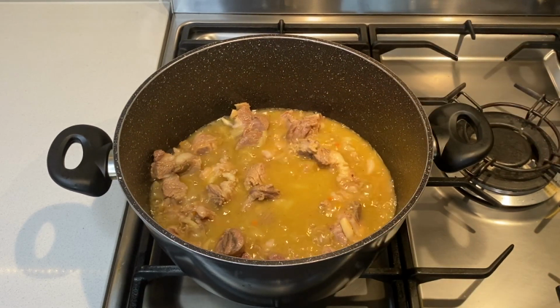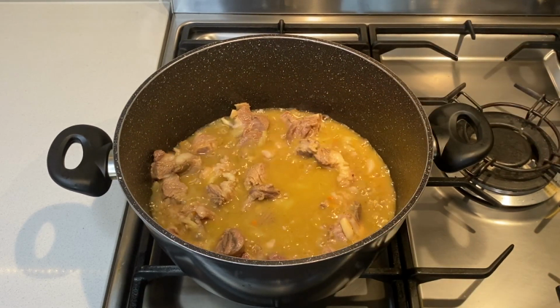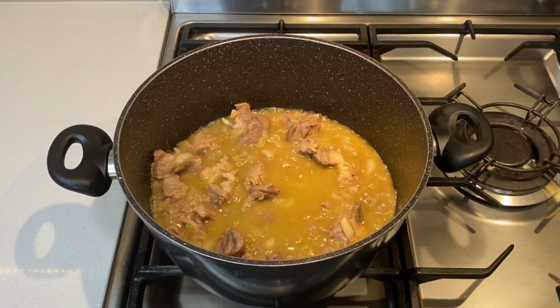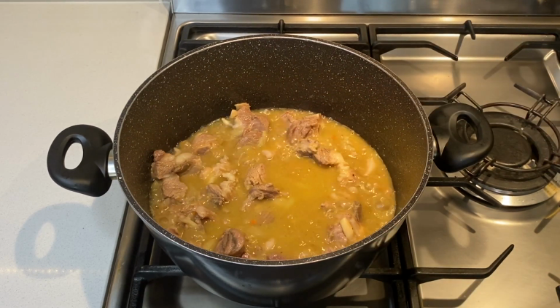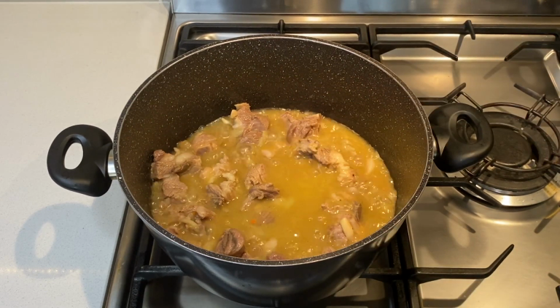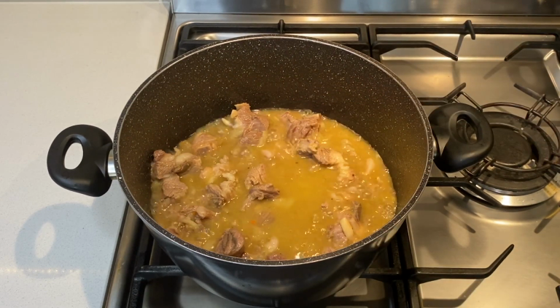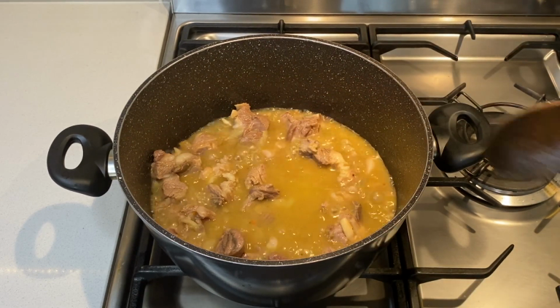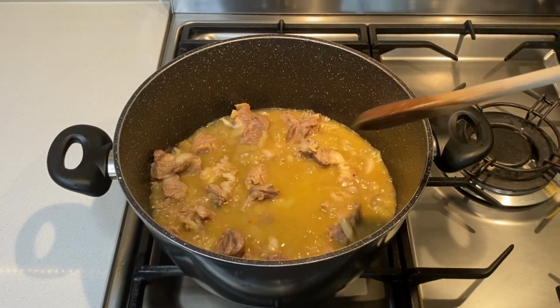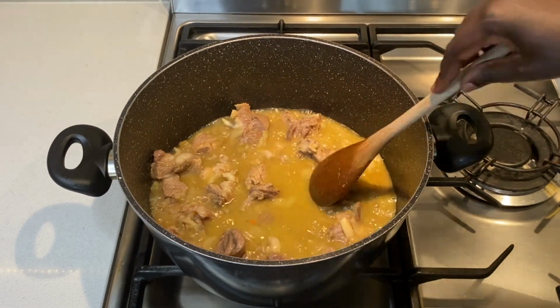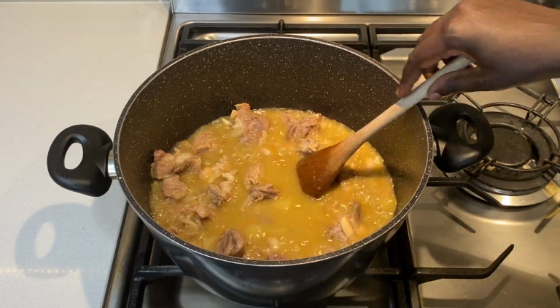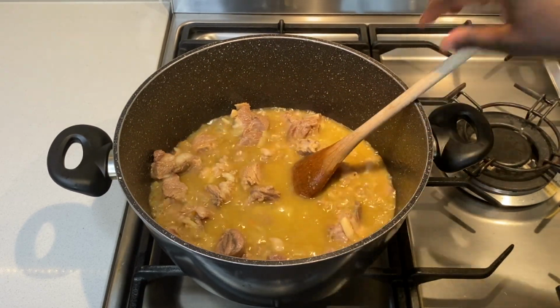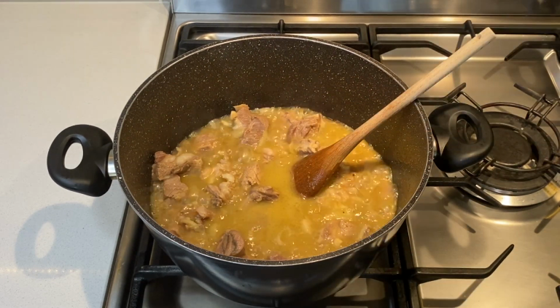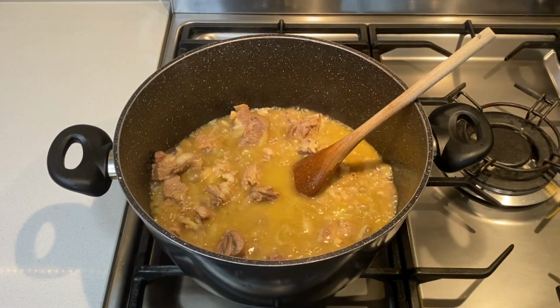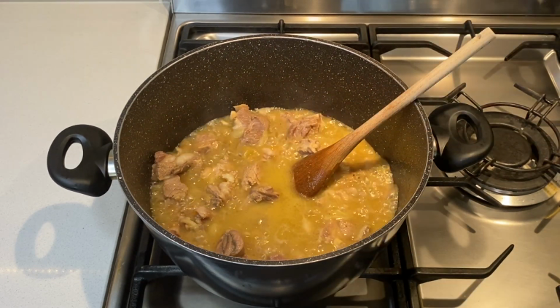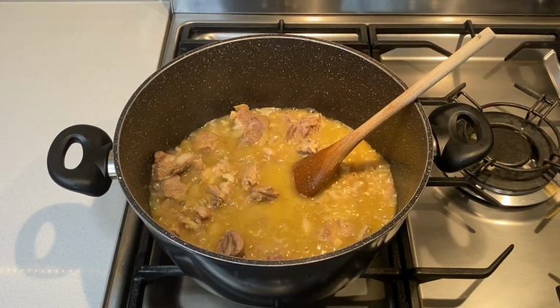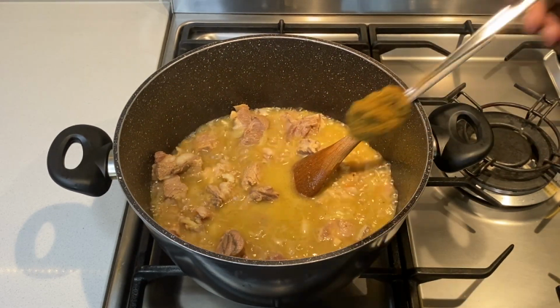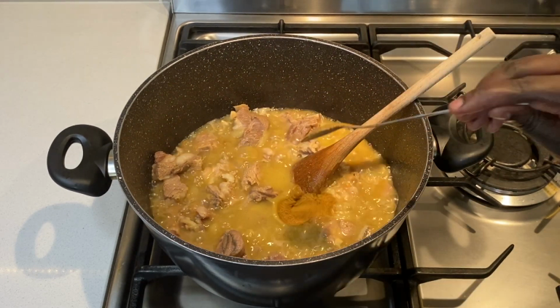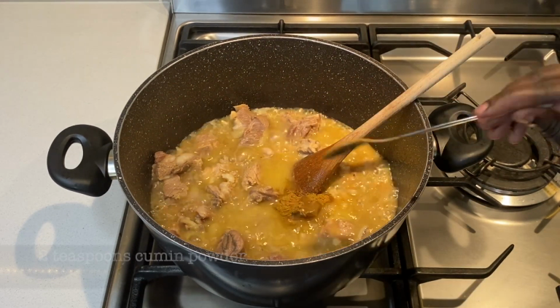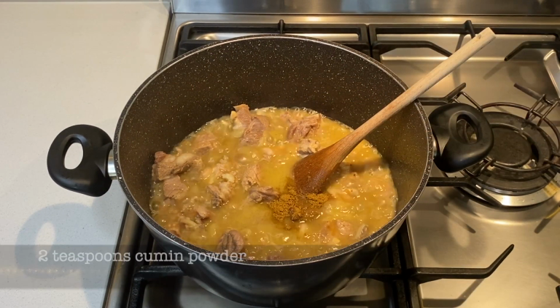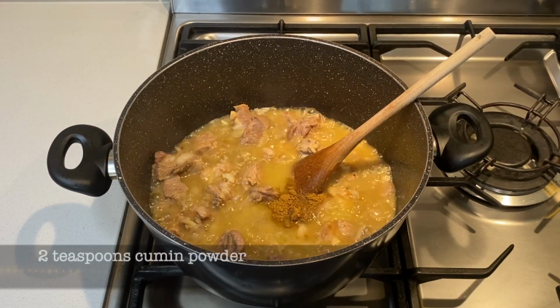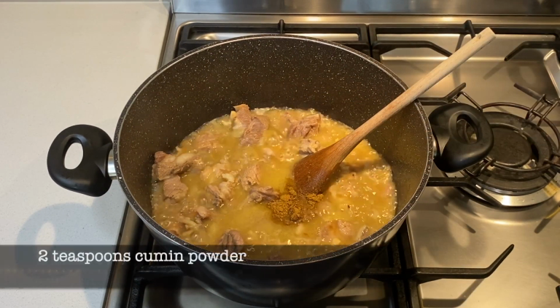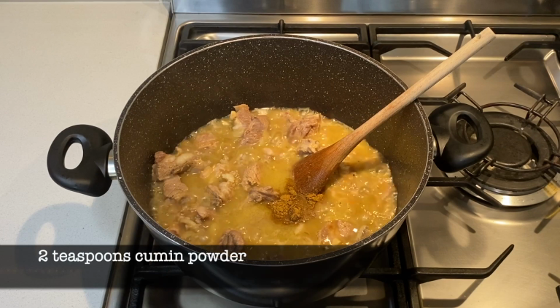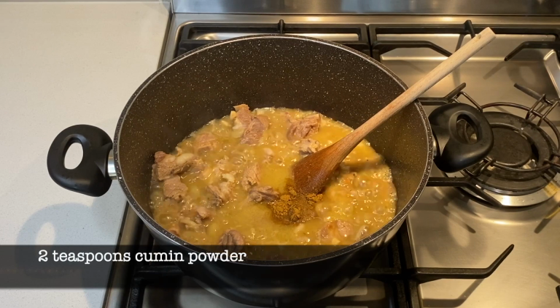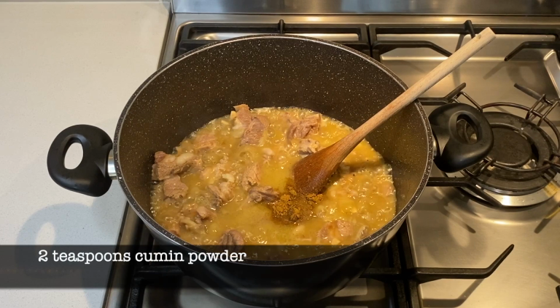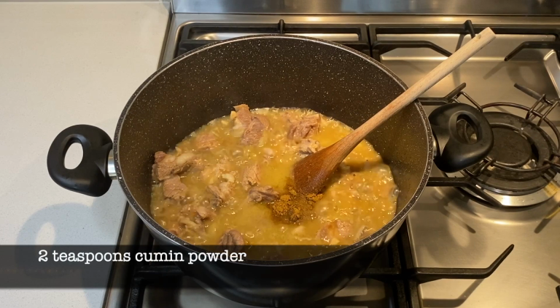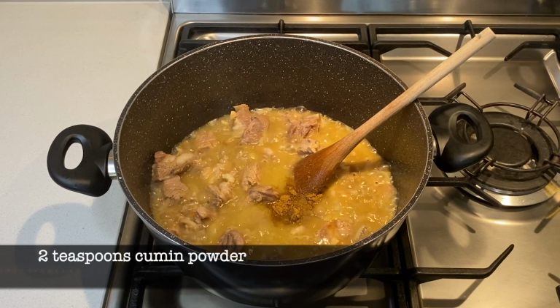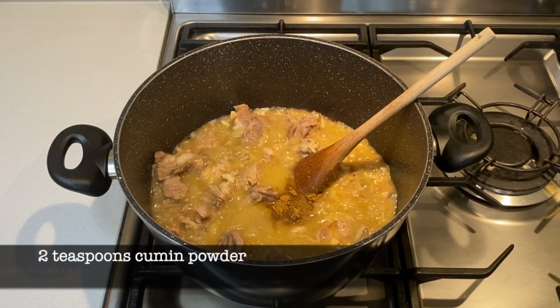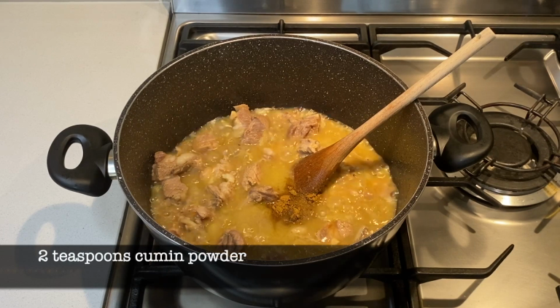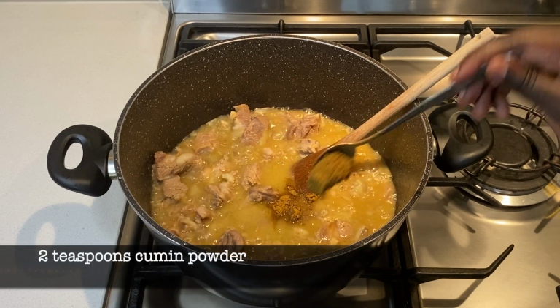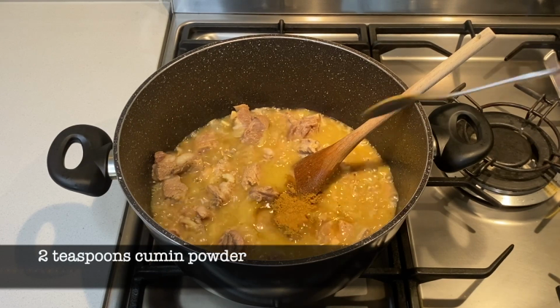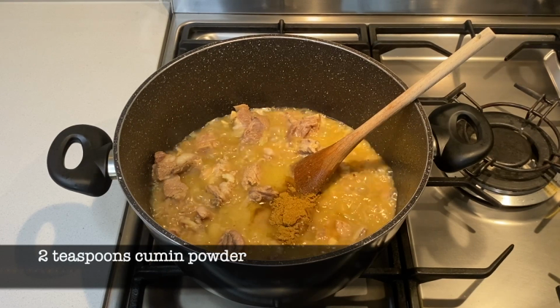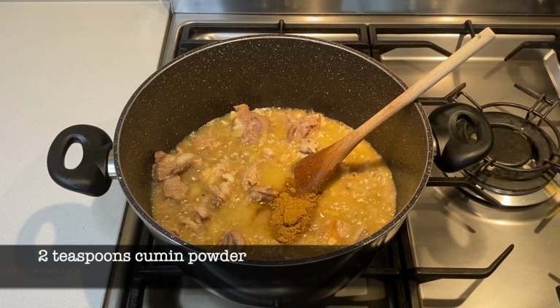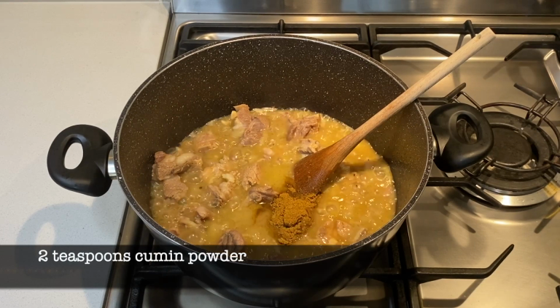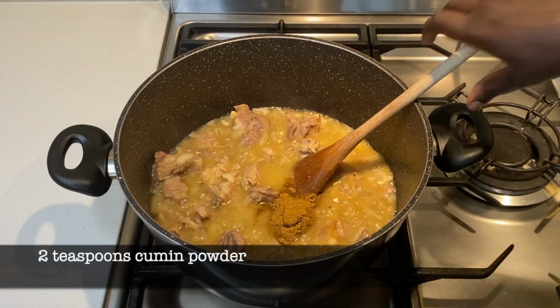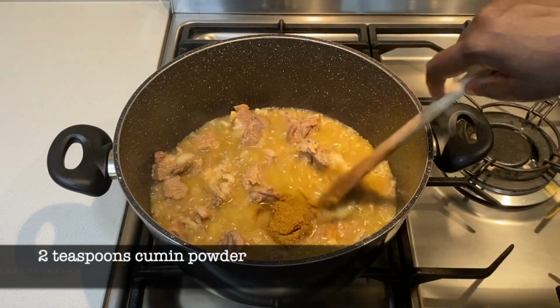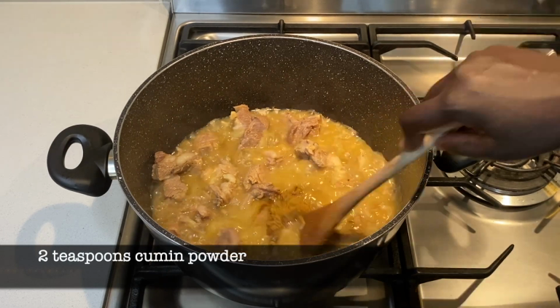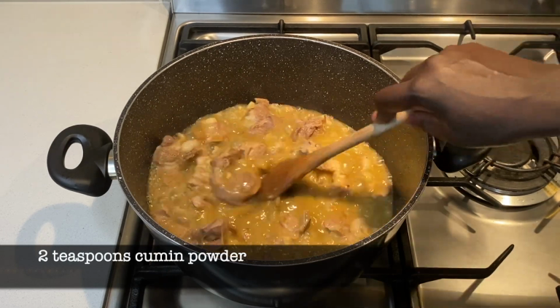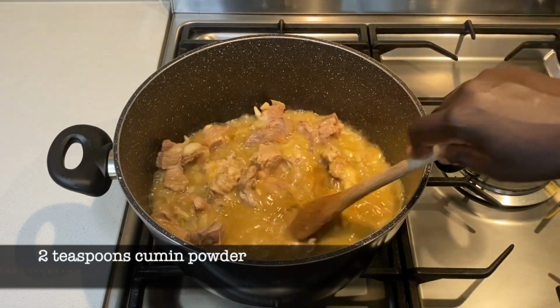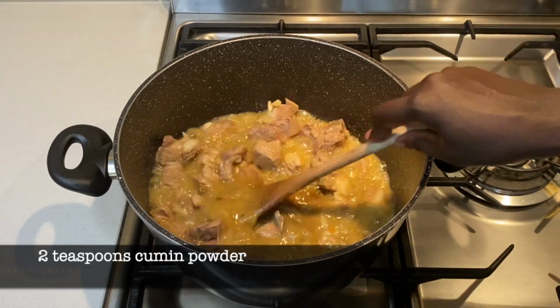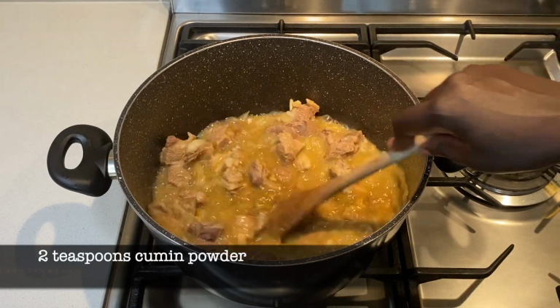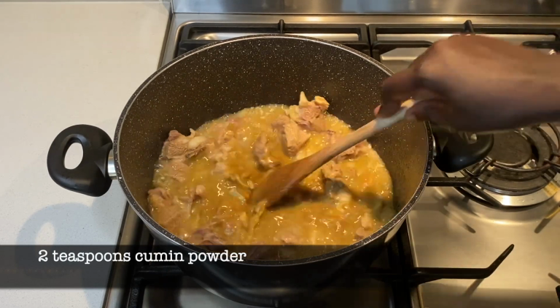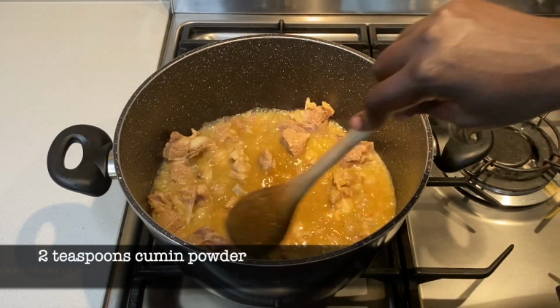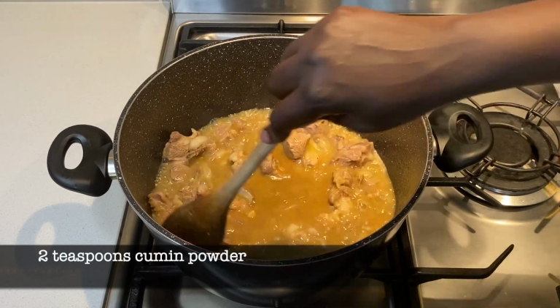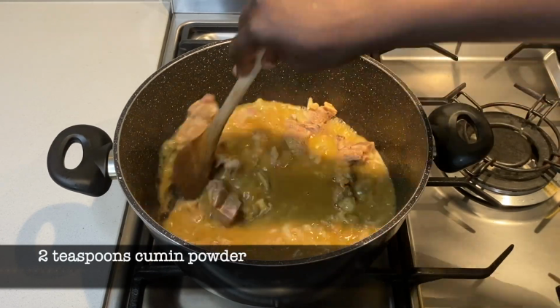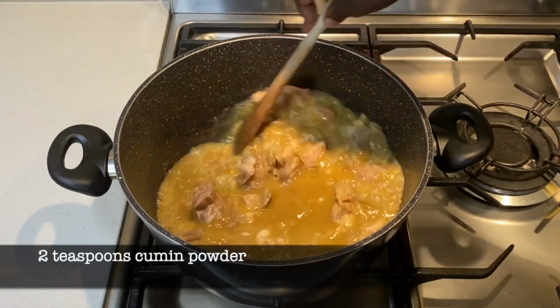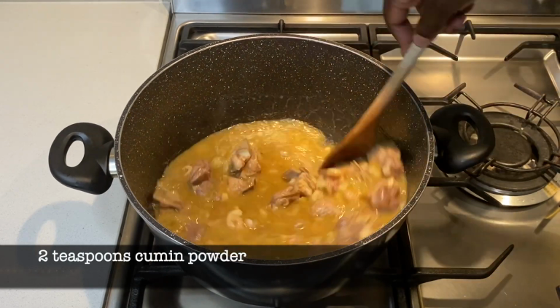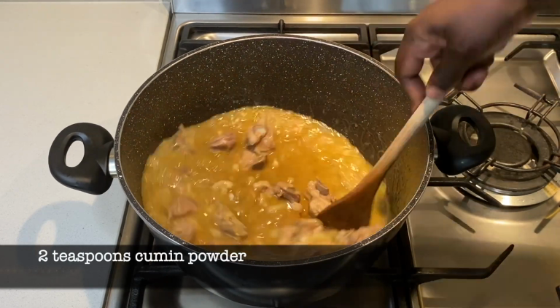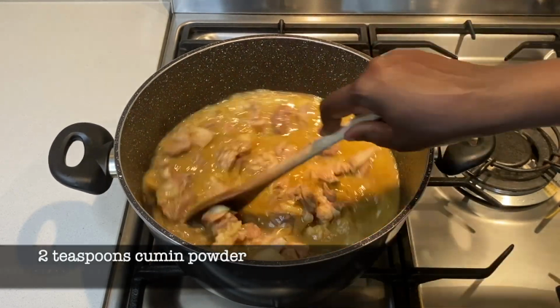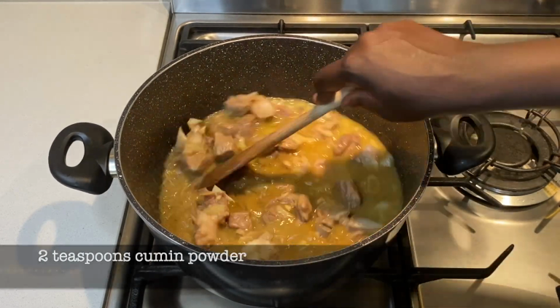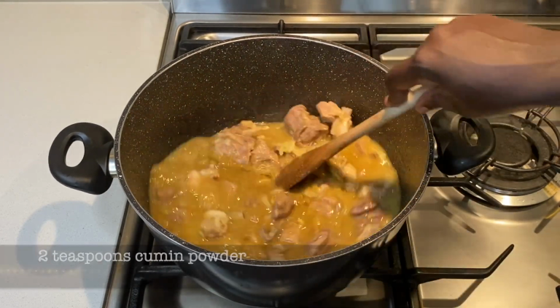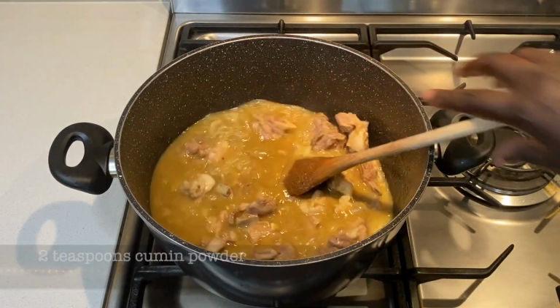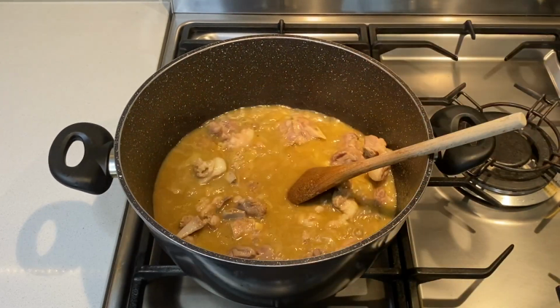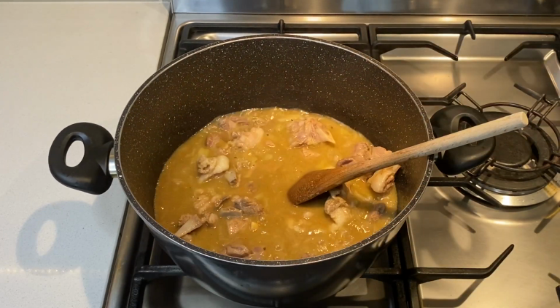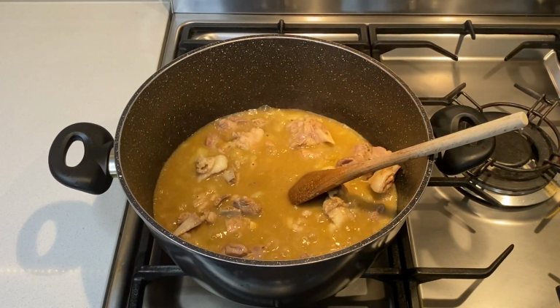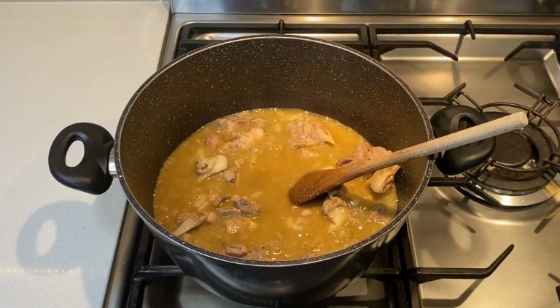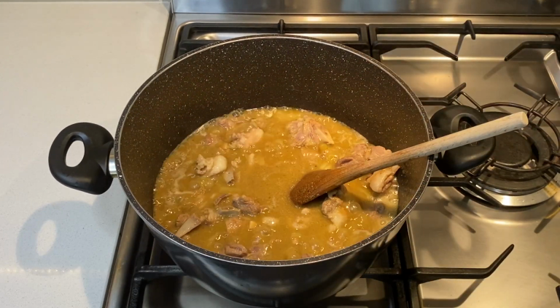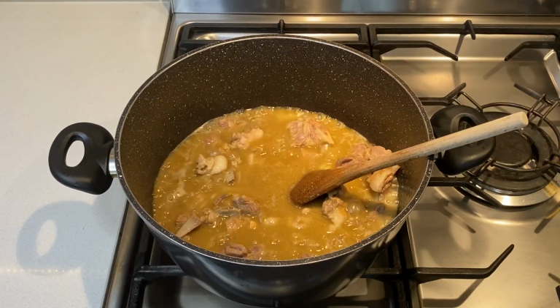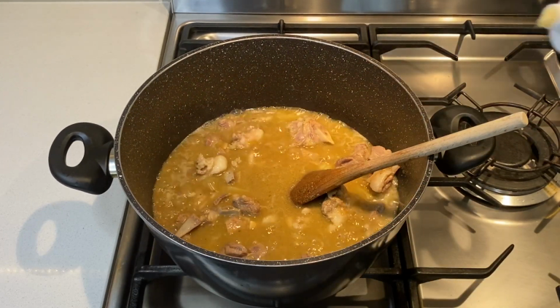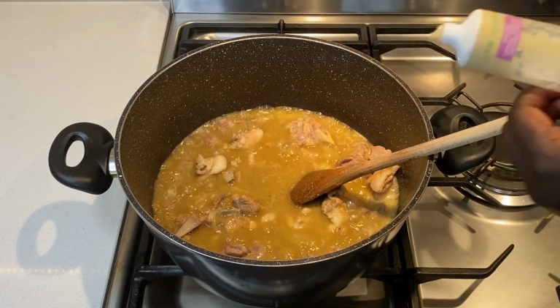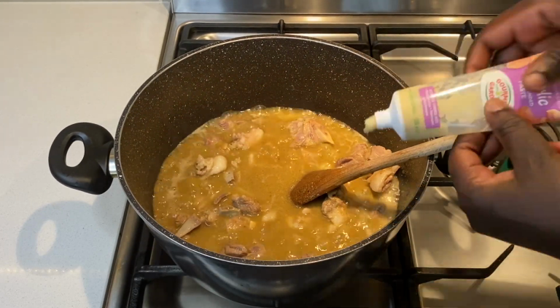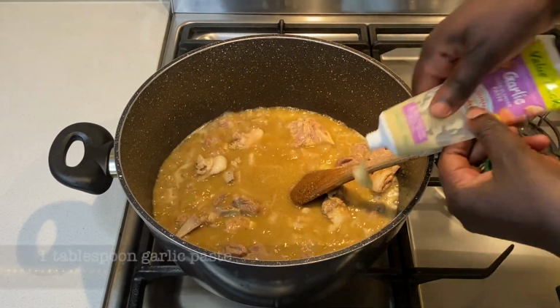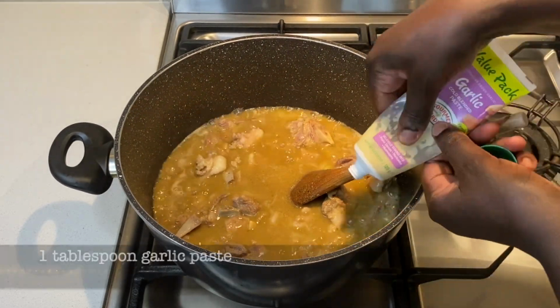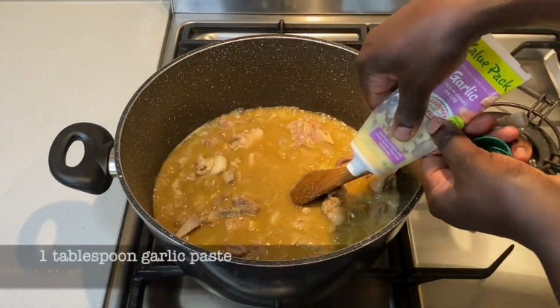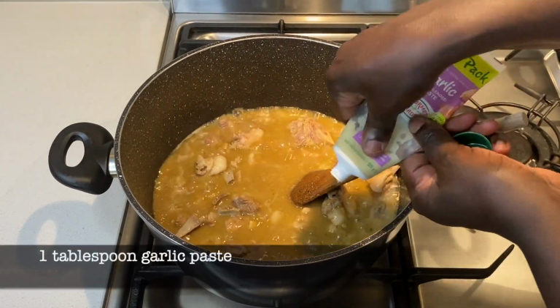At this point the meat is almost ready, so I add my cumin powder and garlic paste.